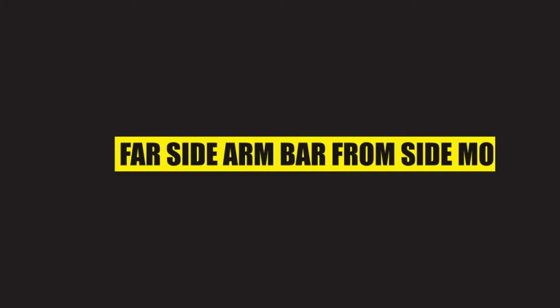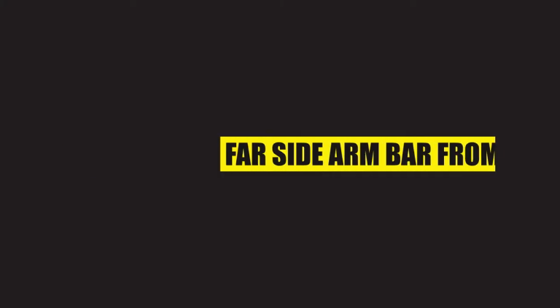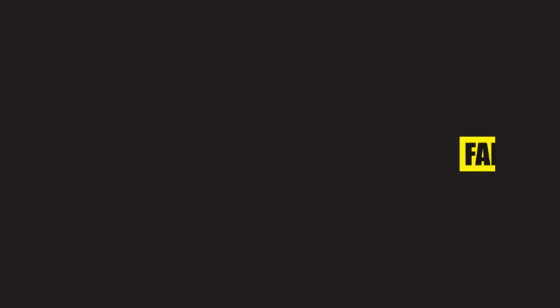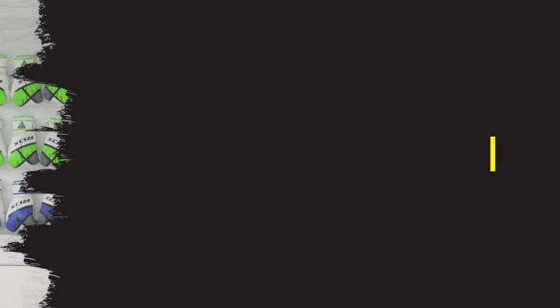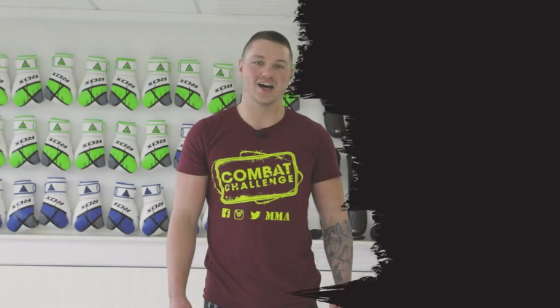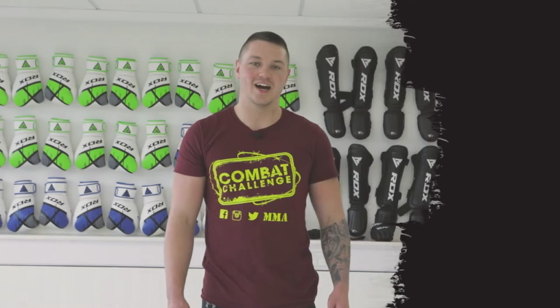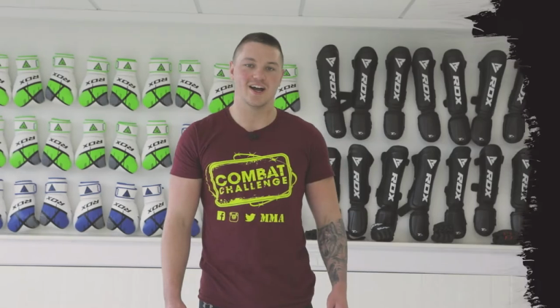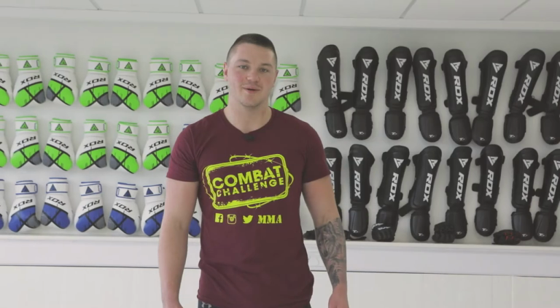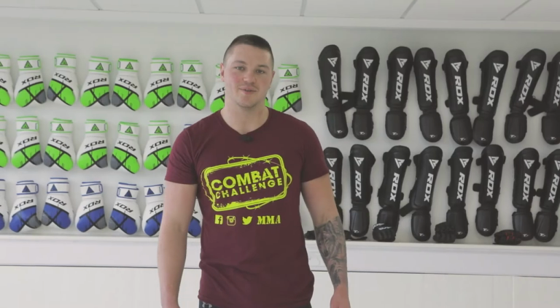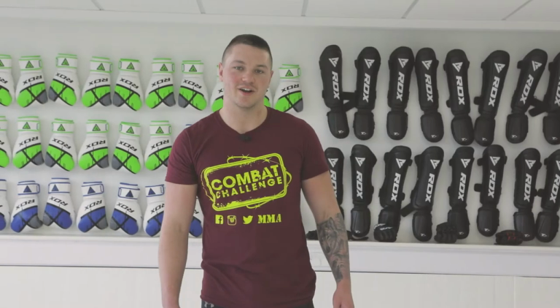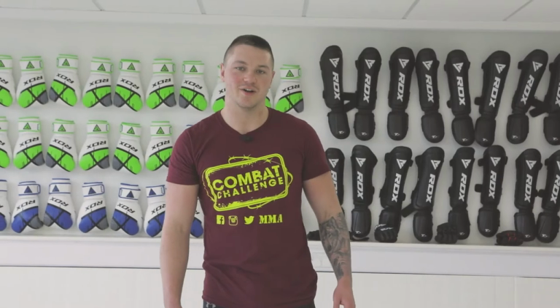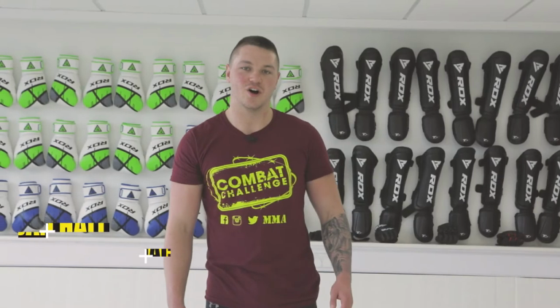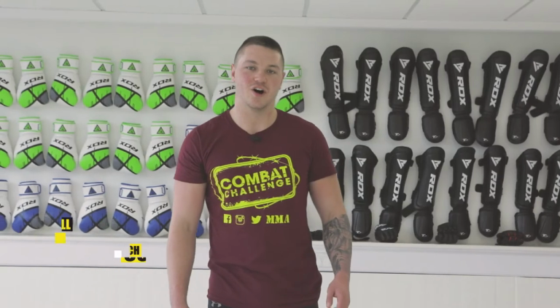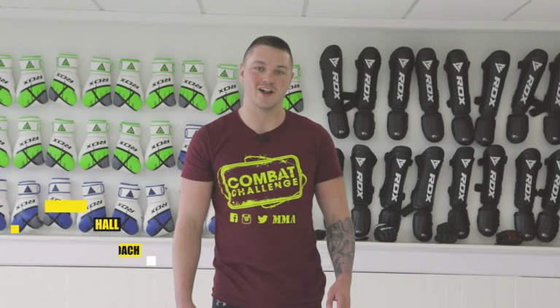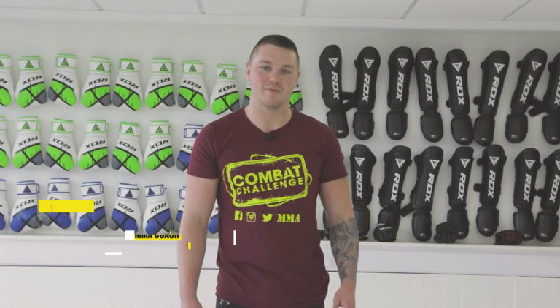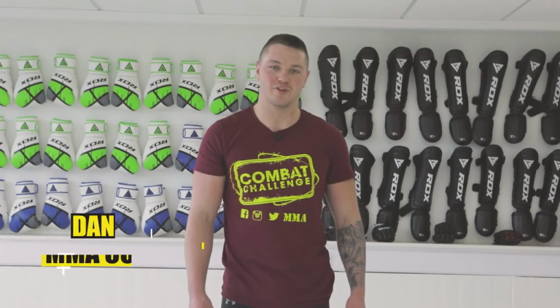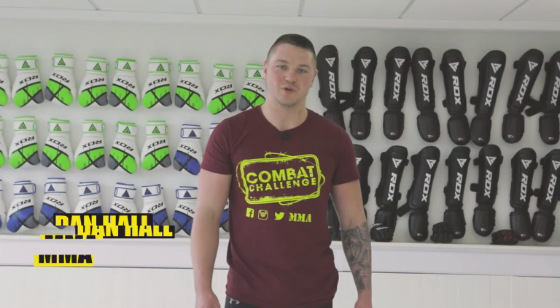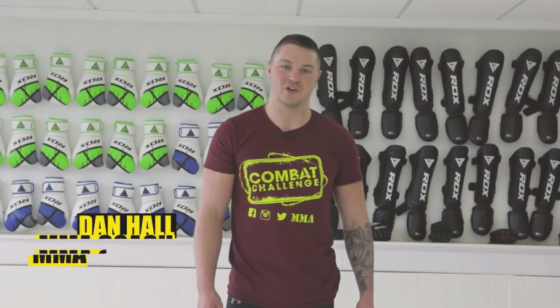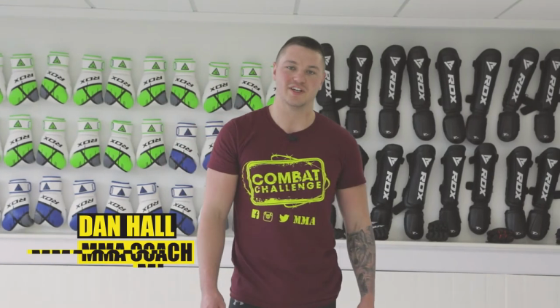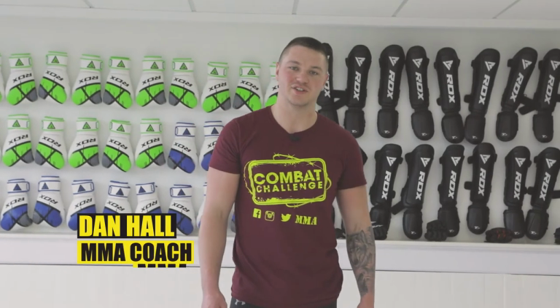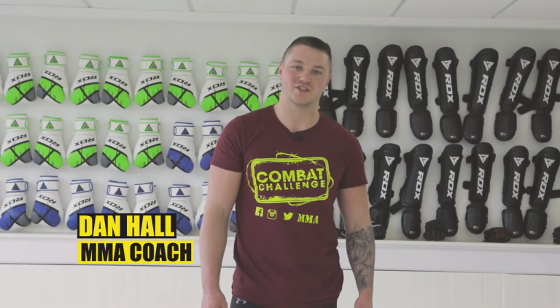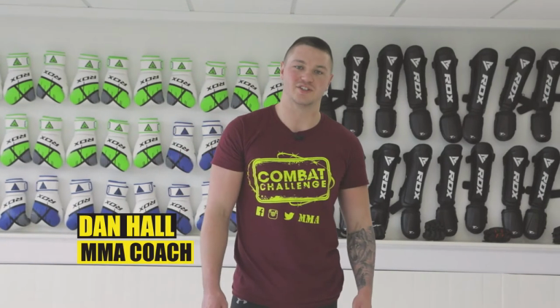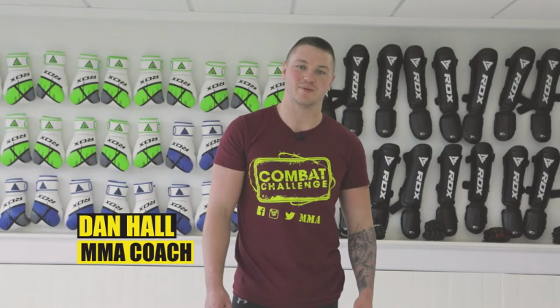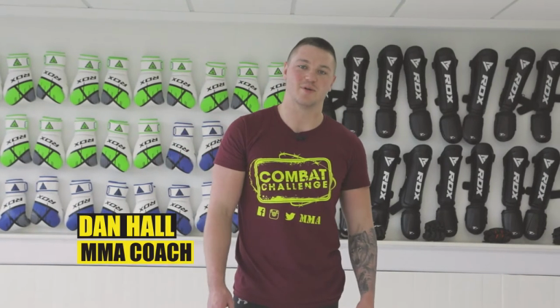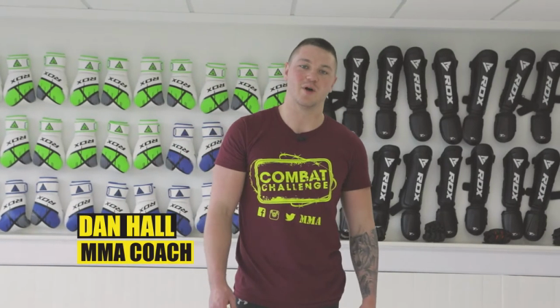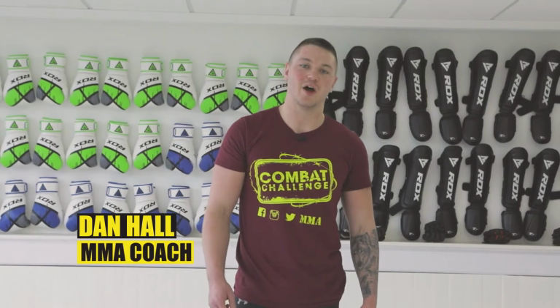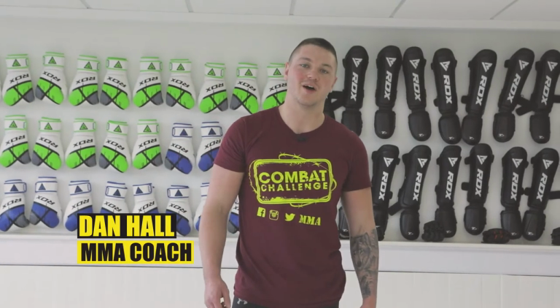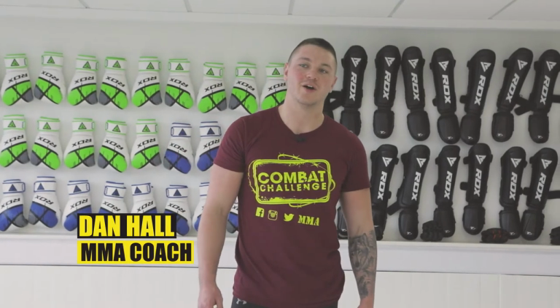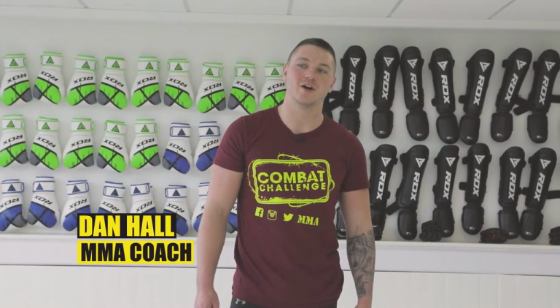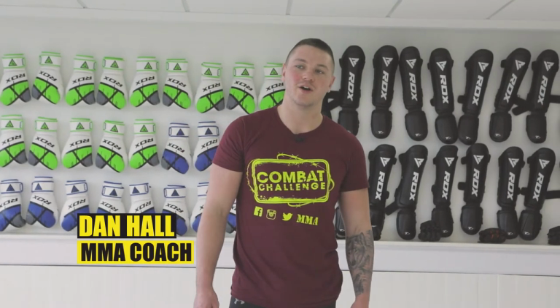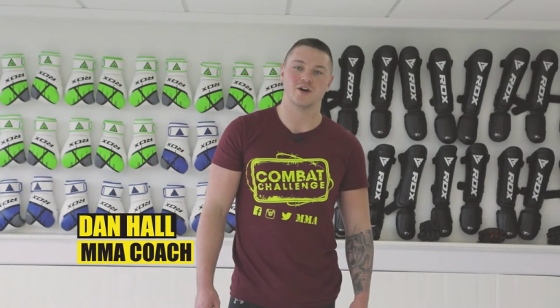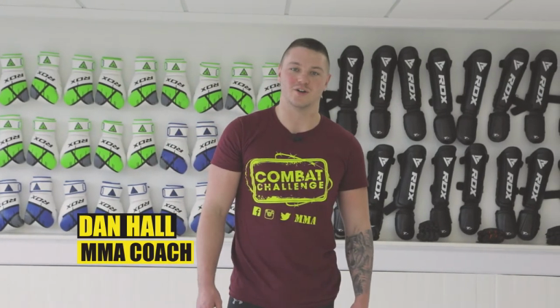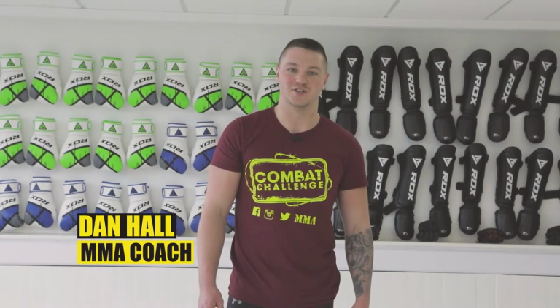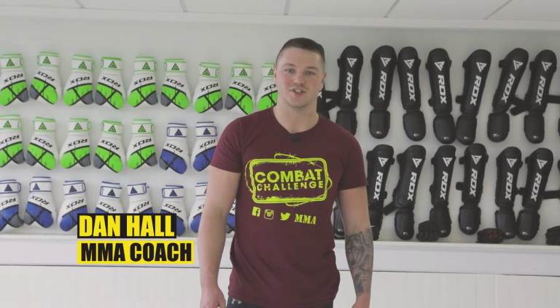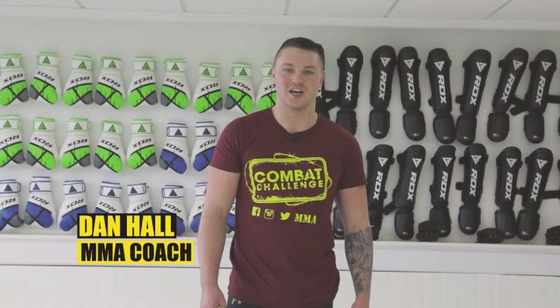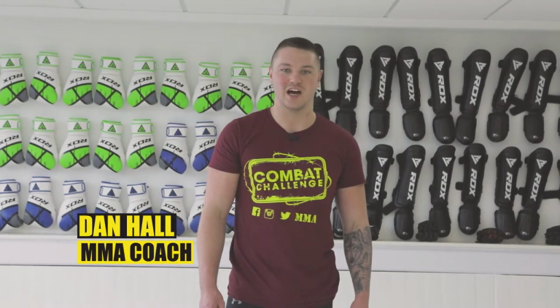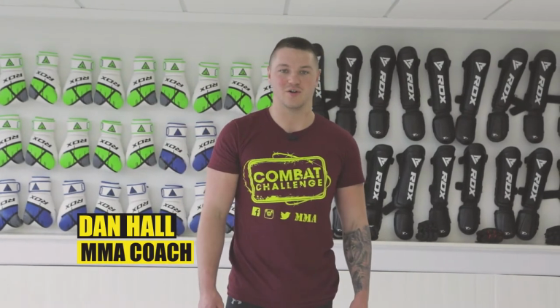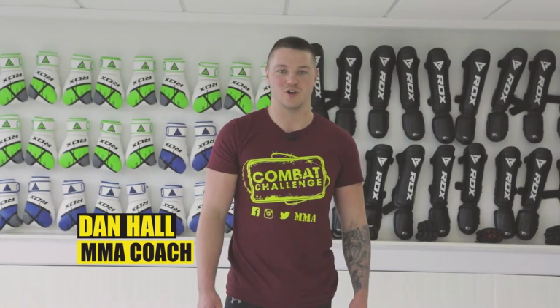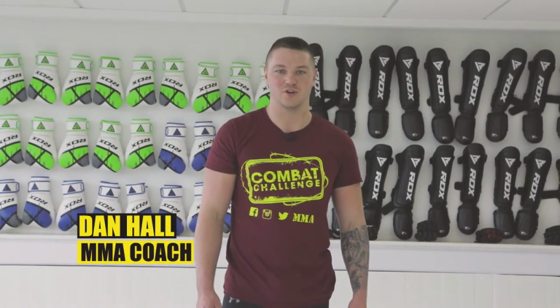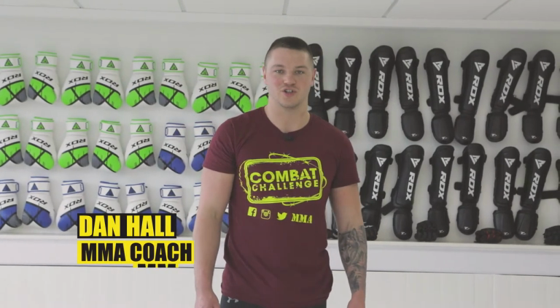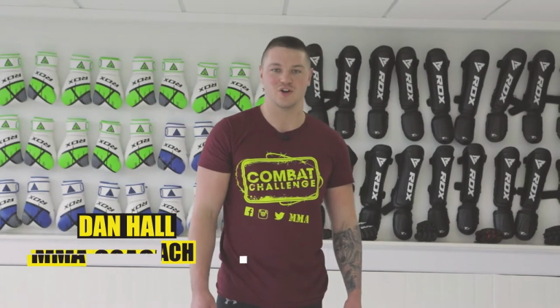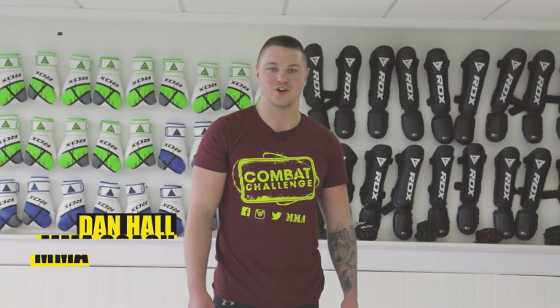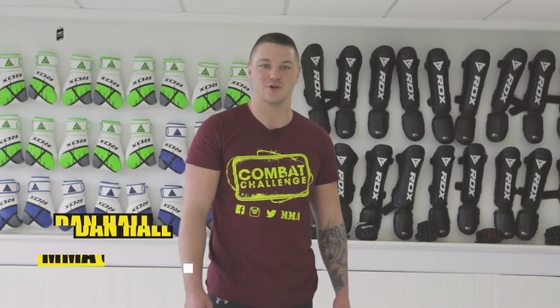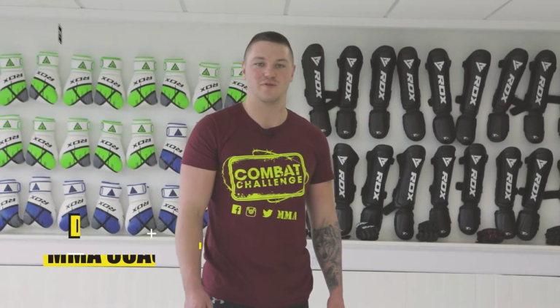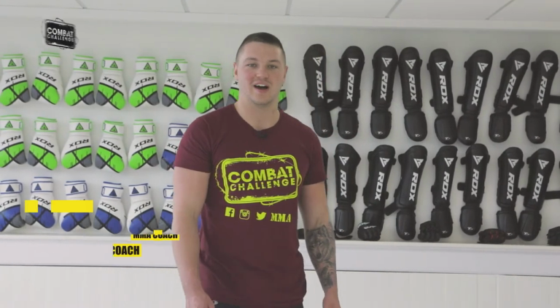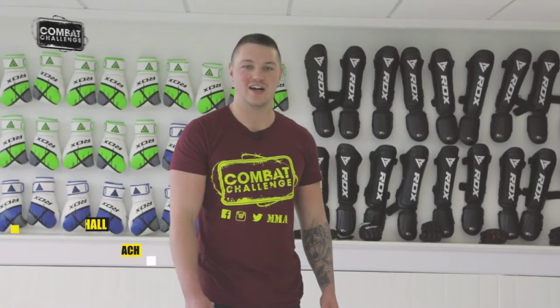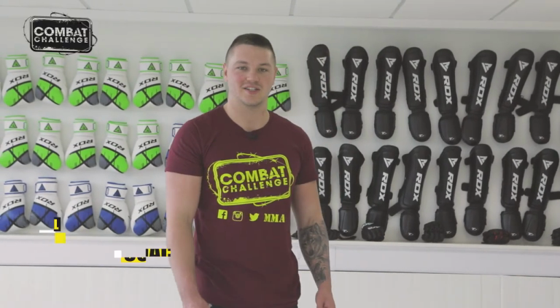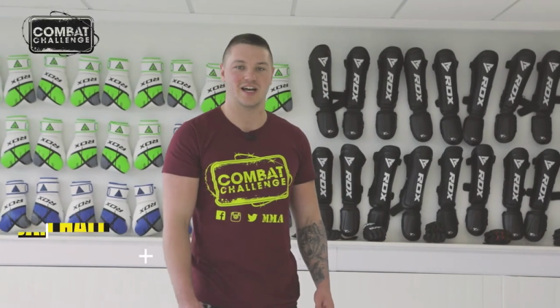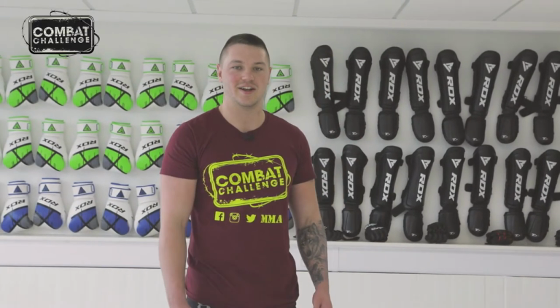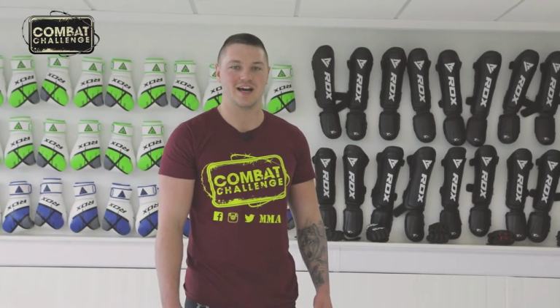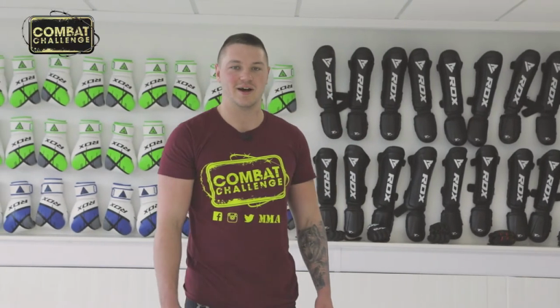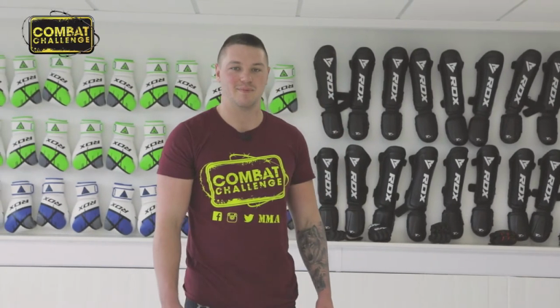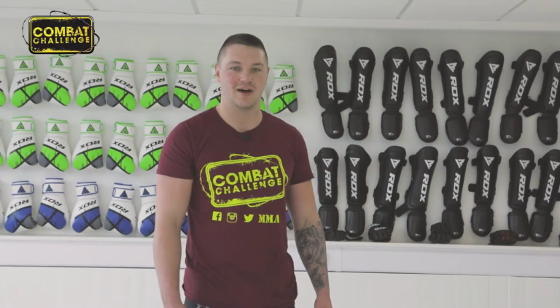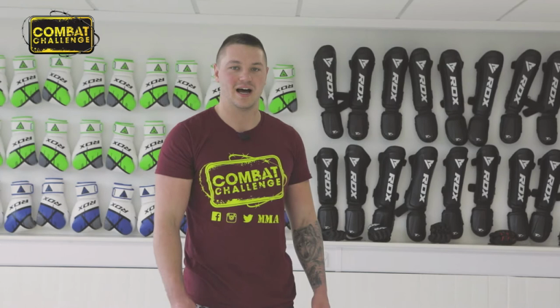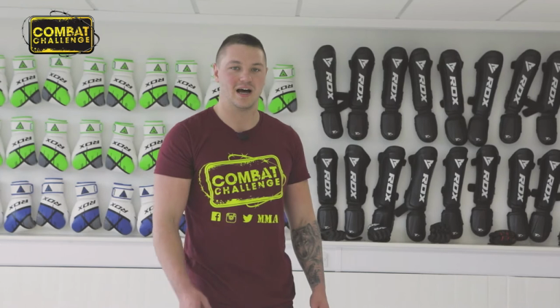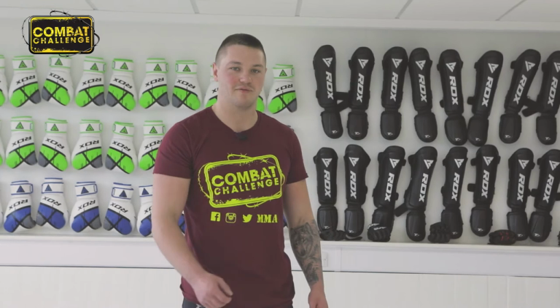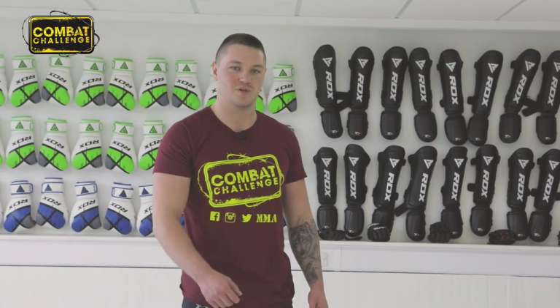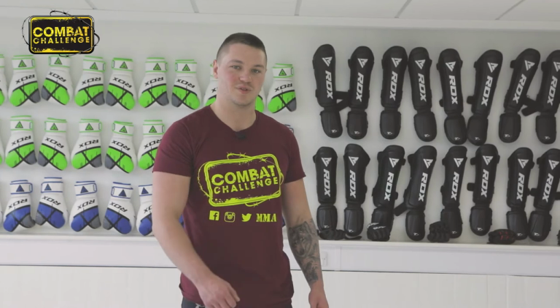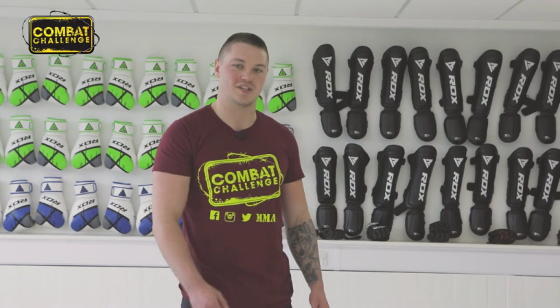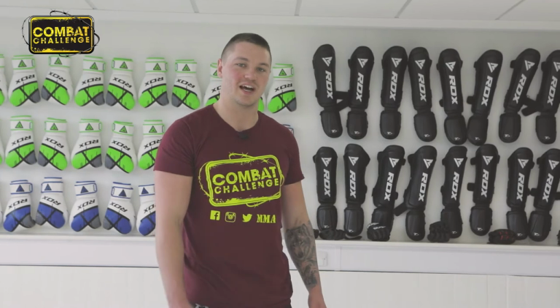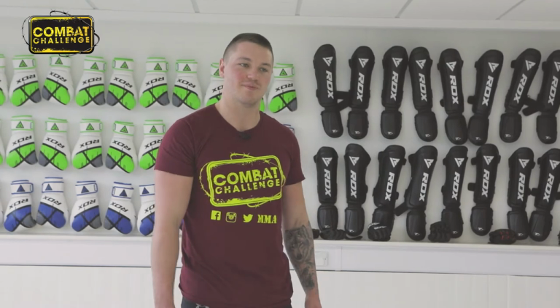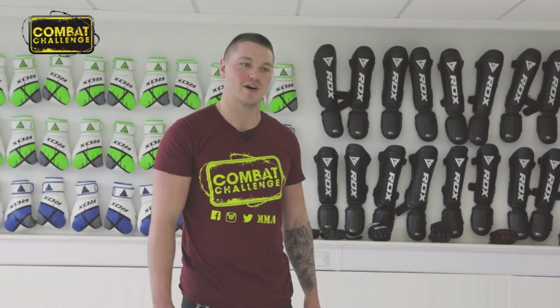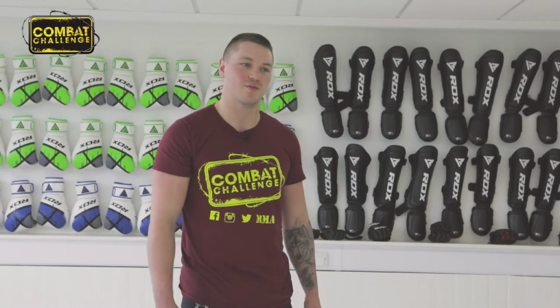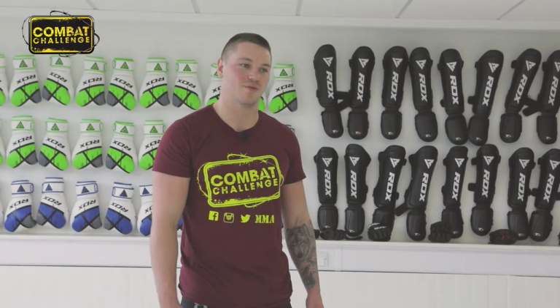Hi, I'm Dan Hall from Allegiance MMA, and today I'm going to be showing you a Farside Arm Bar from Sidemount.